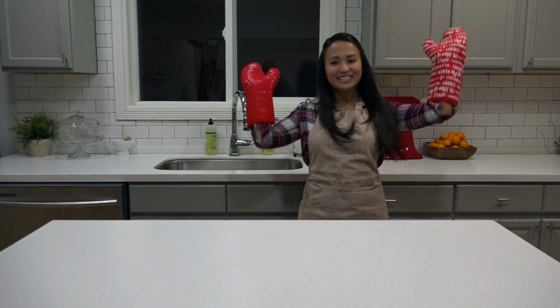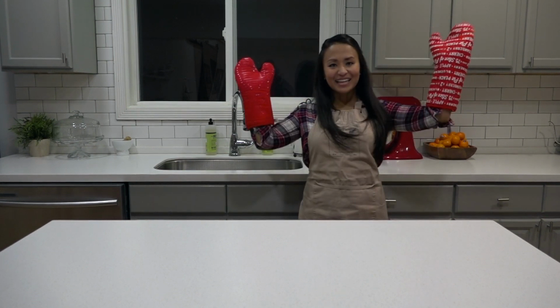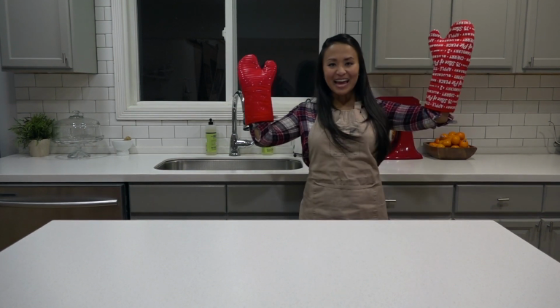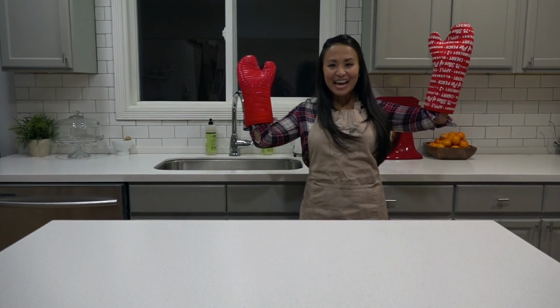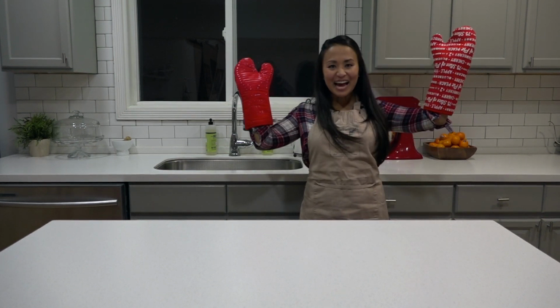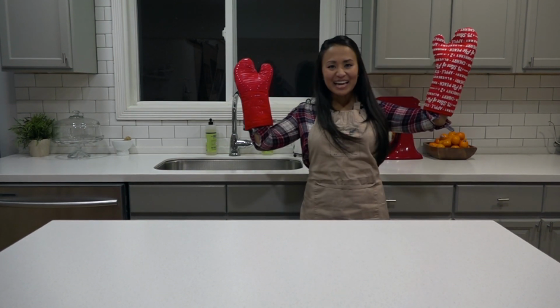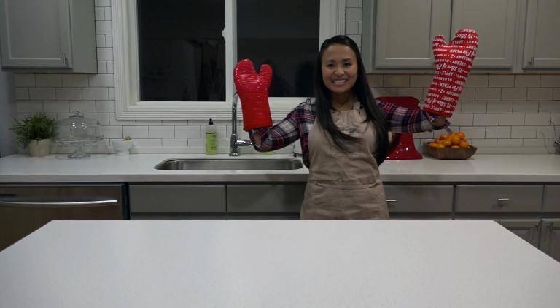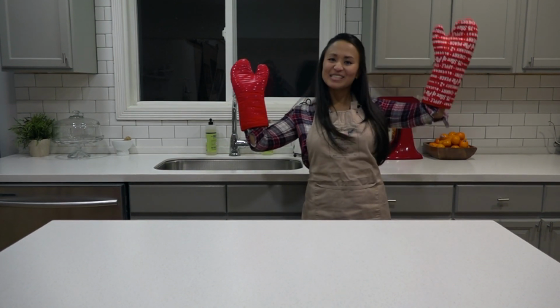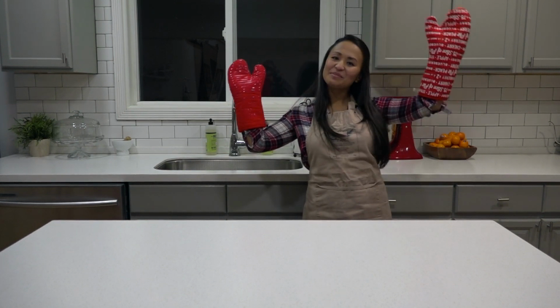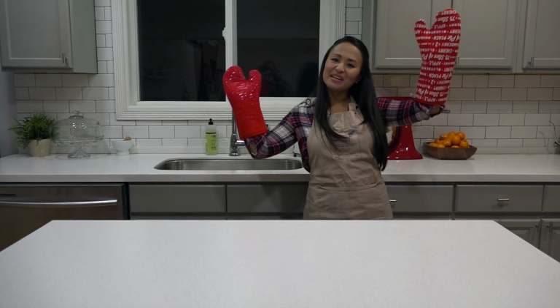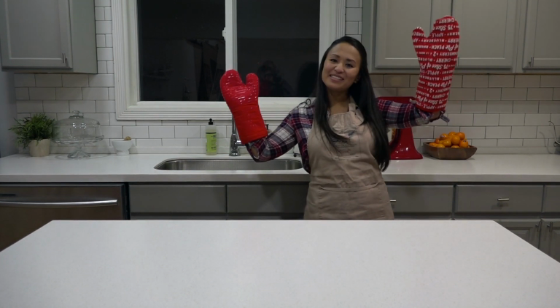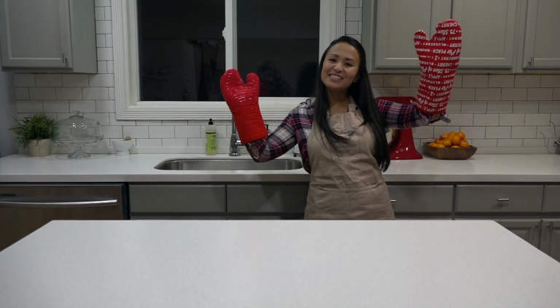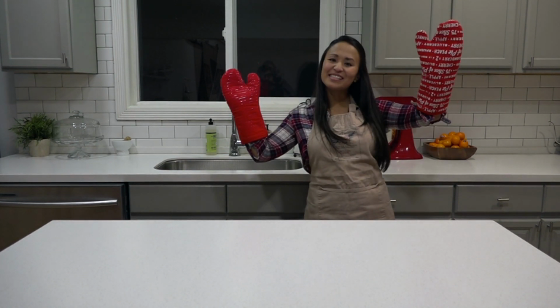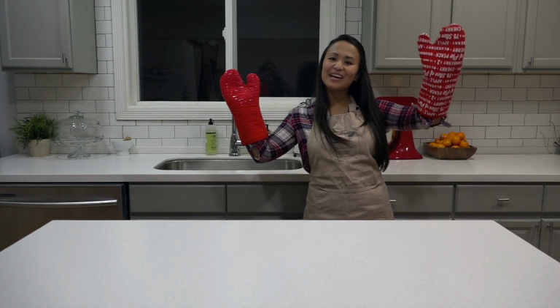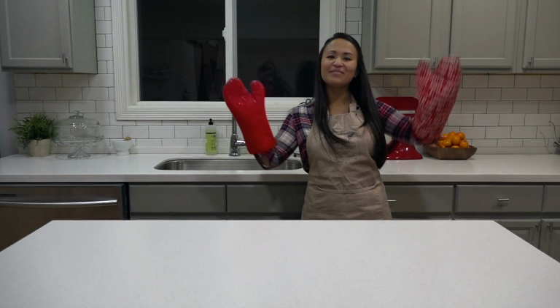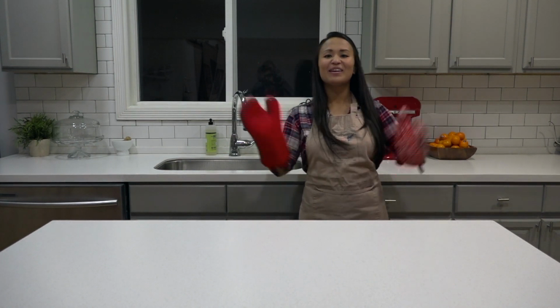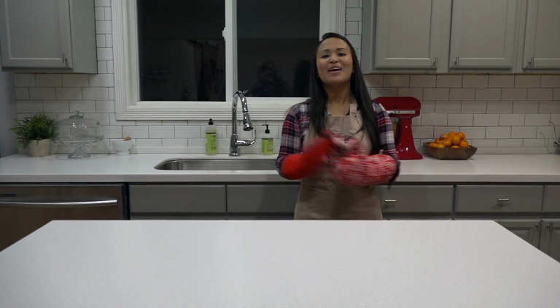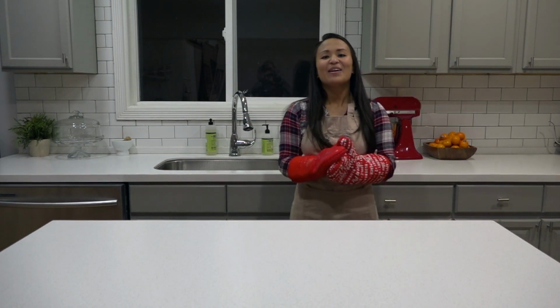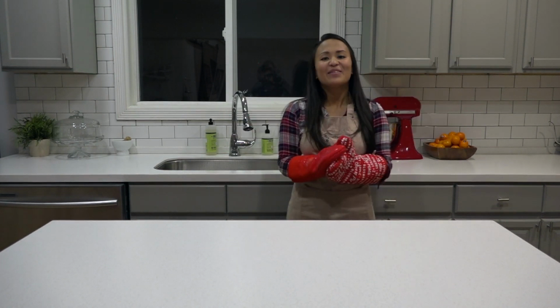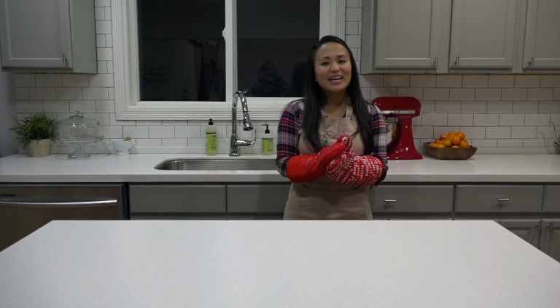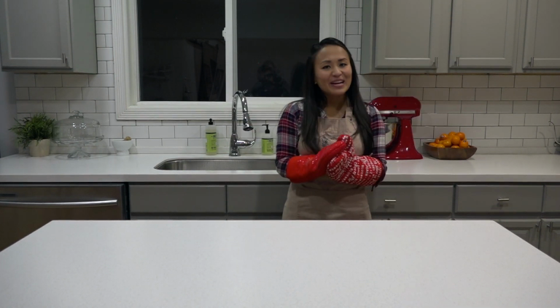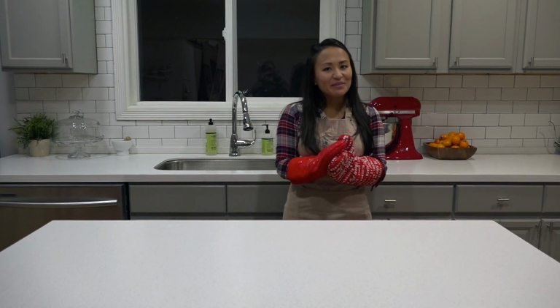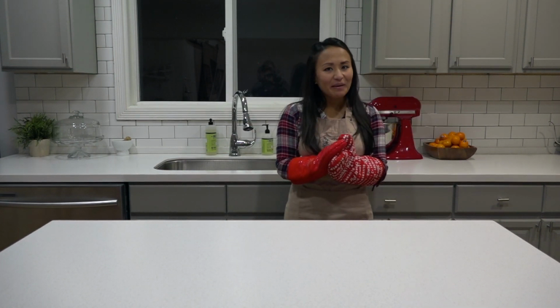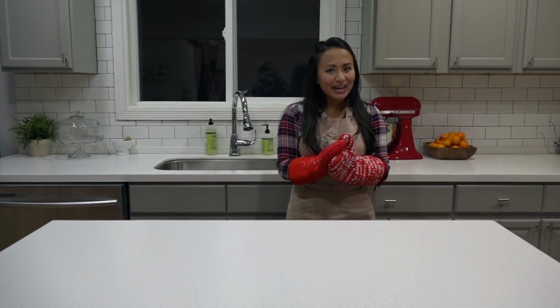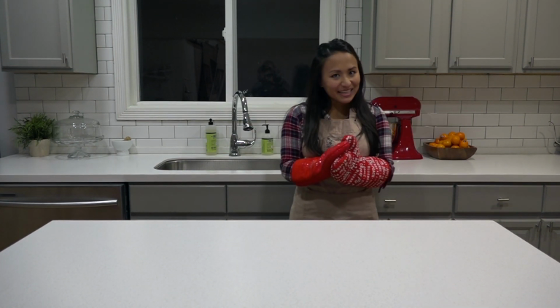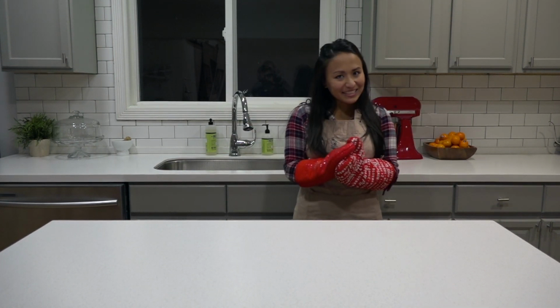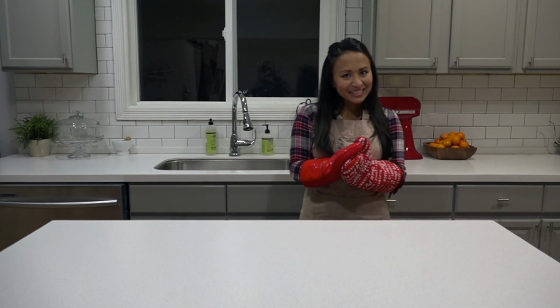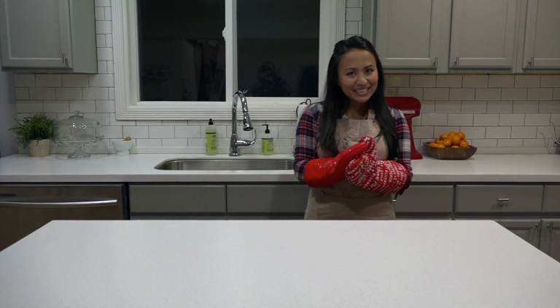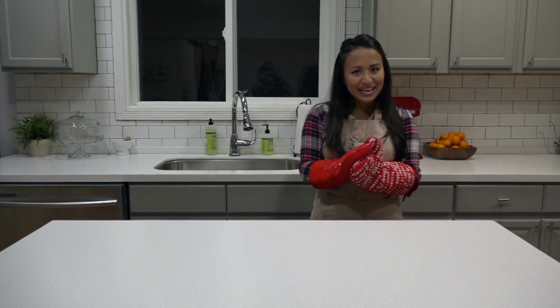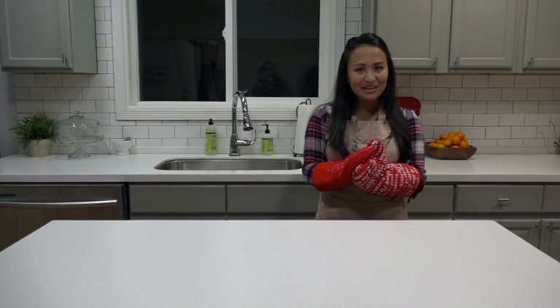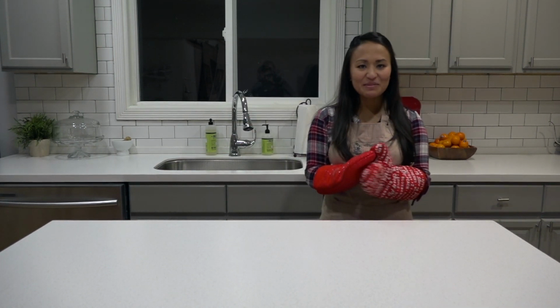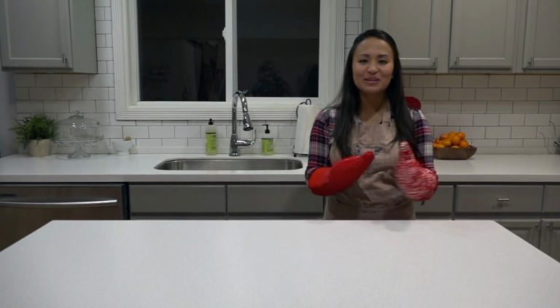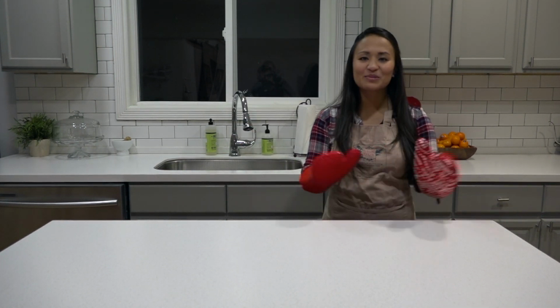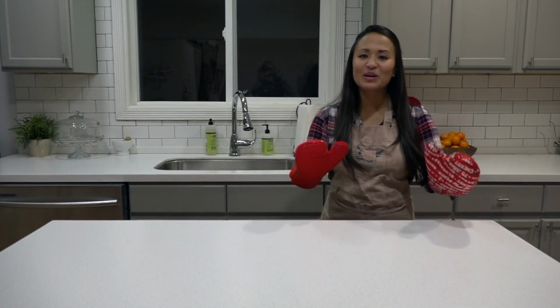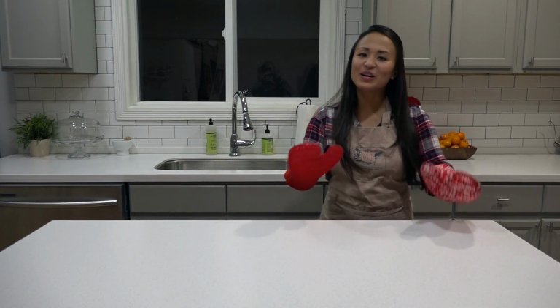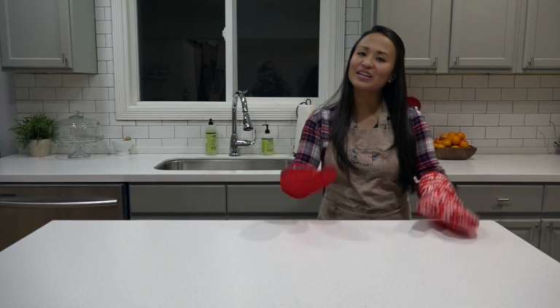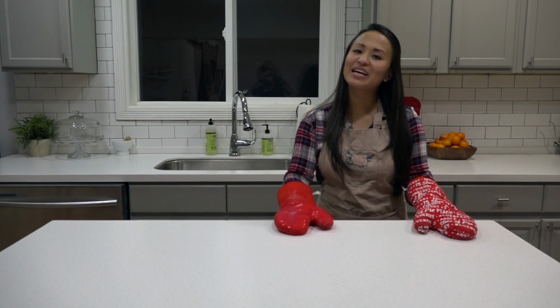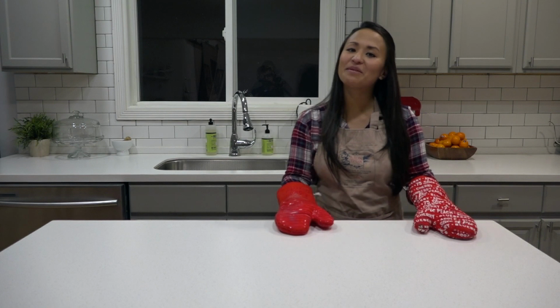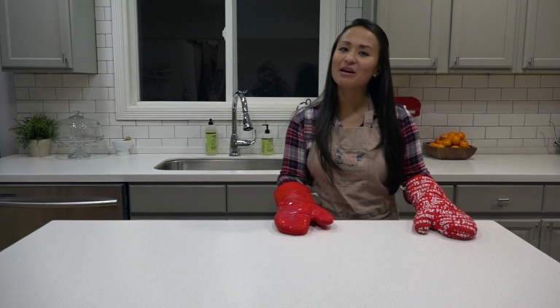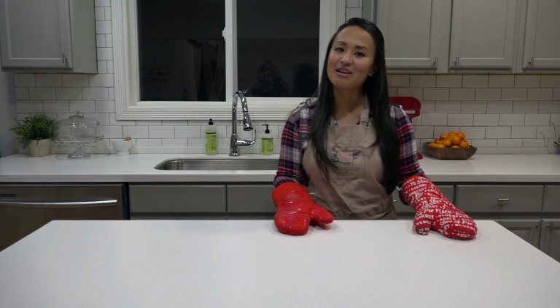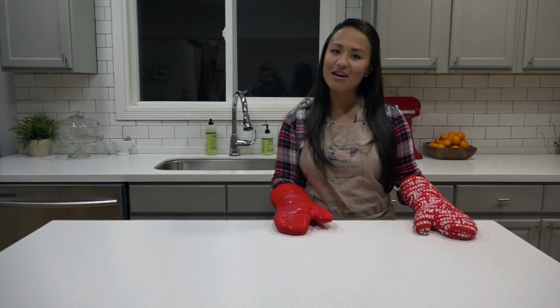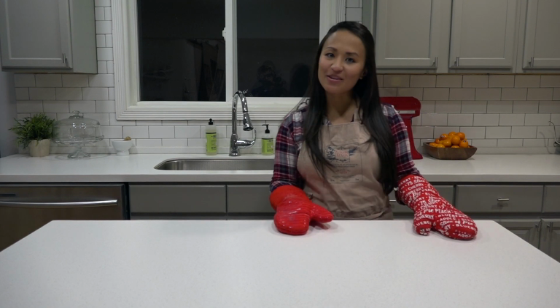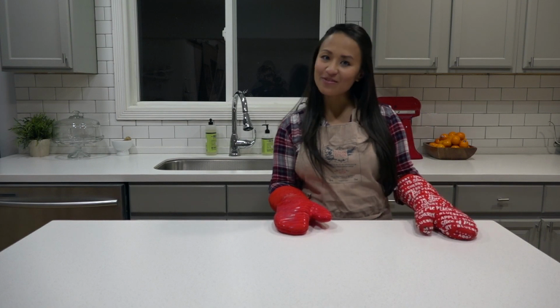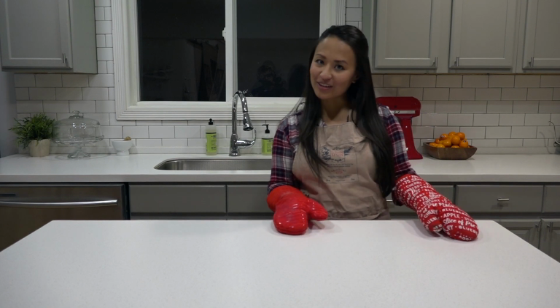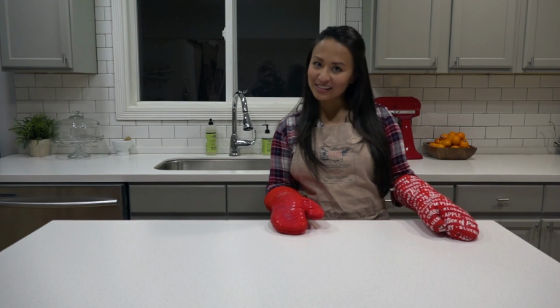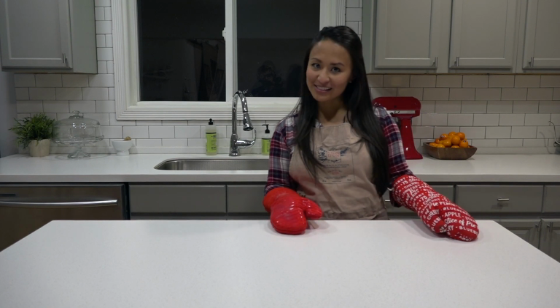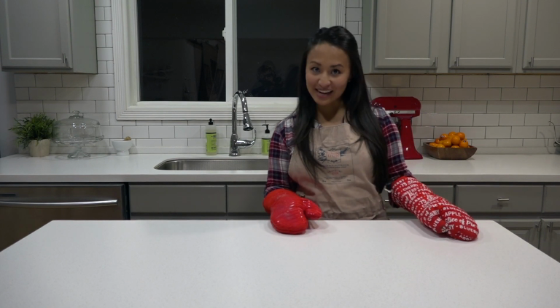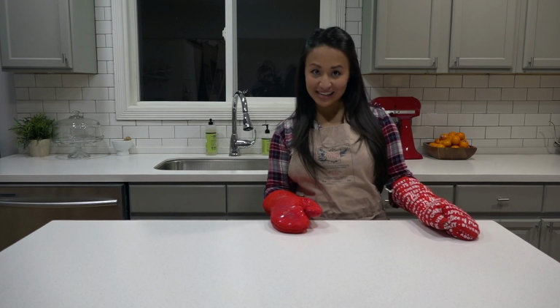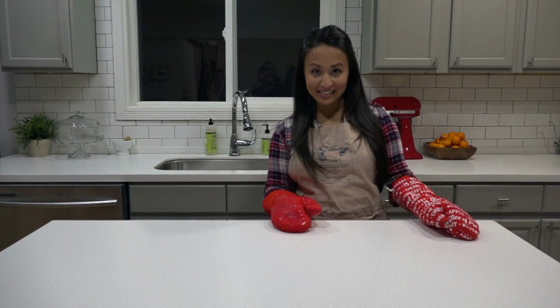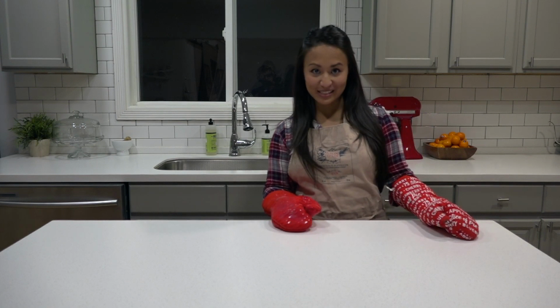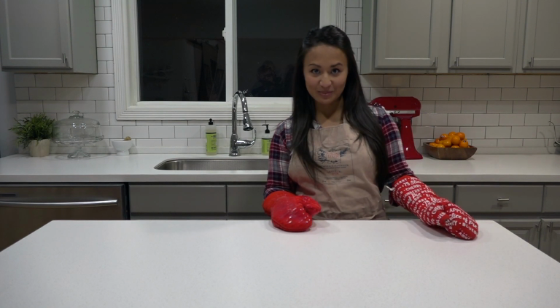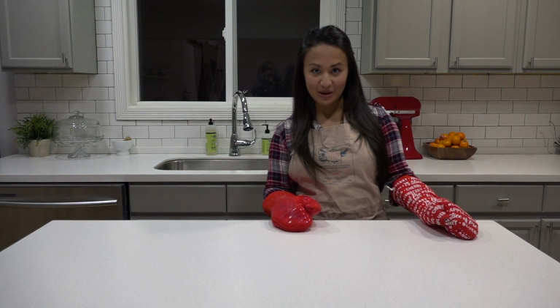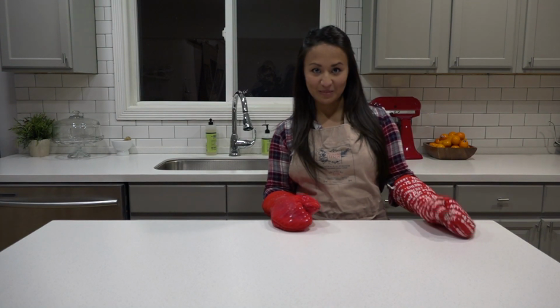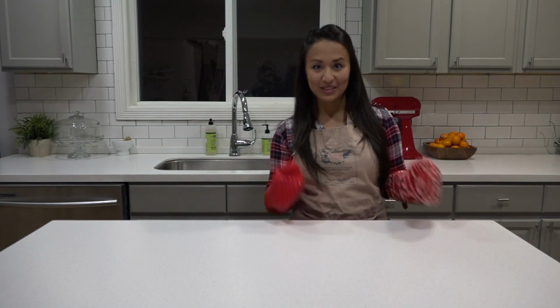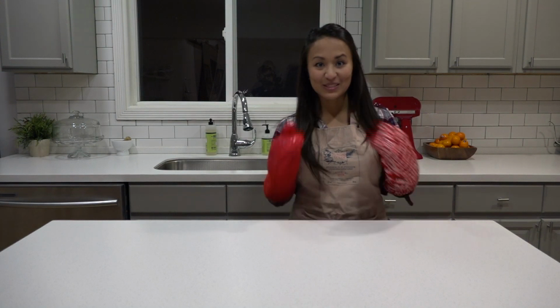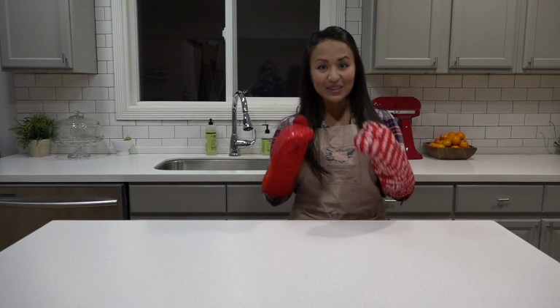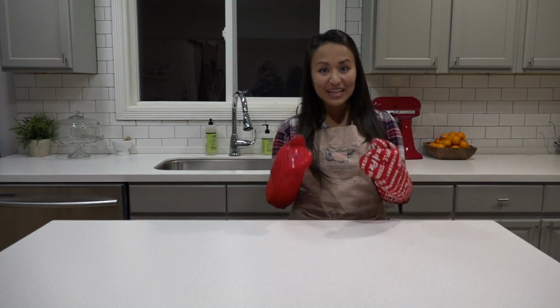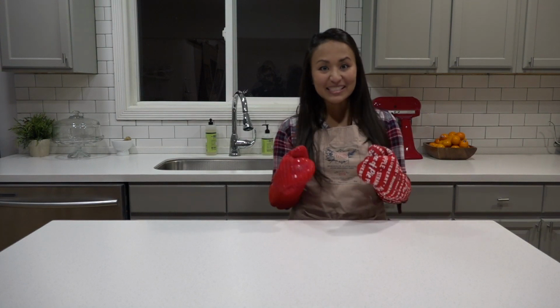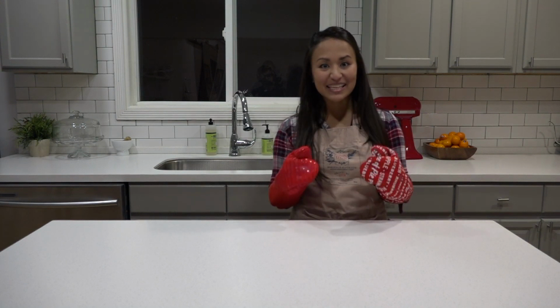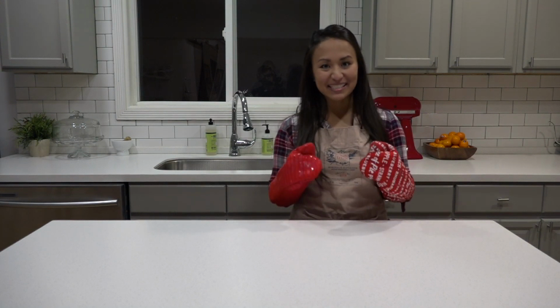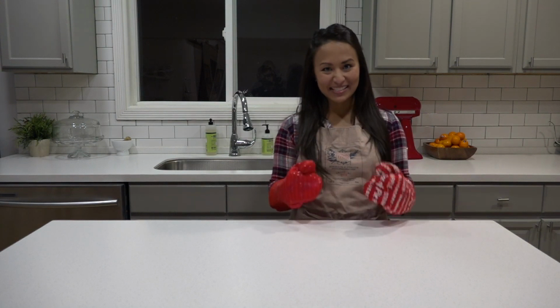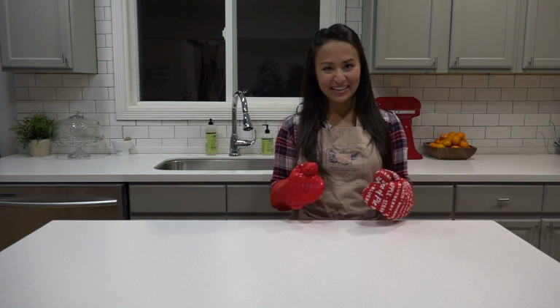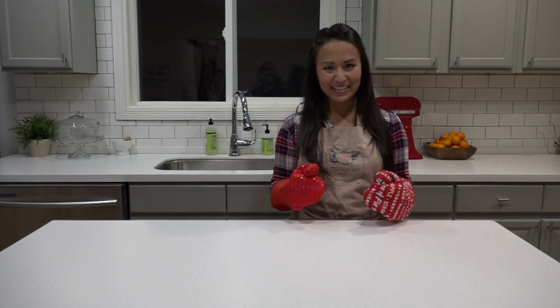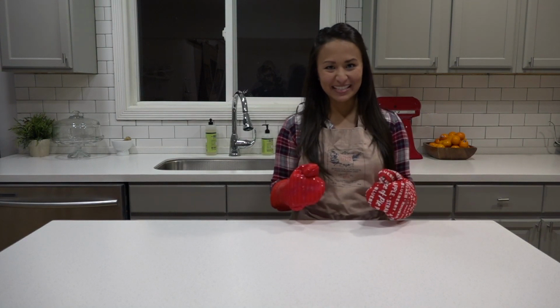Hey guys, it's Pastor Sam. We're here in my kitchen today because we're cooking up another fun science experiment. So let's get started.